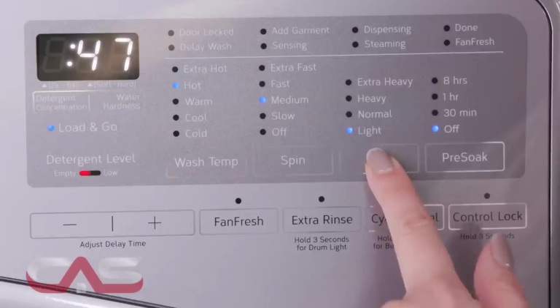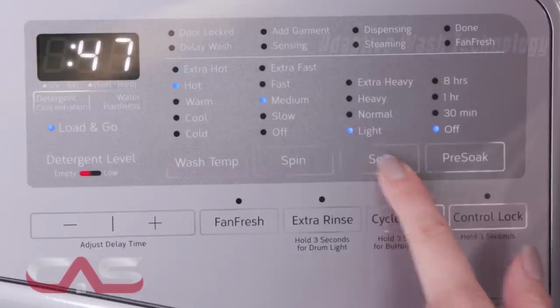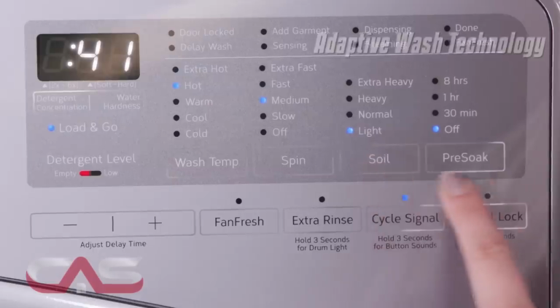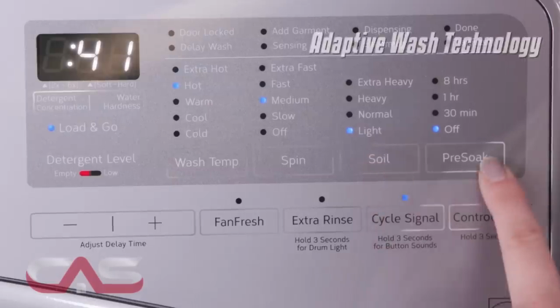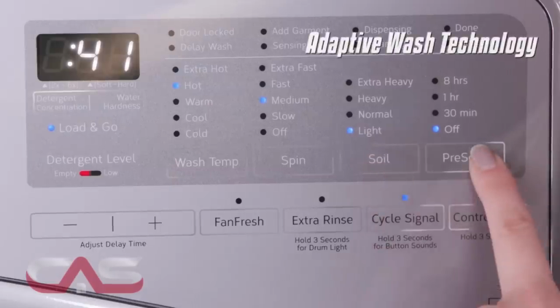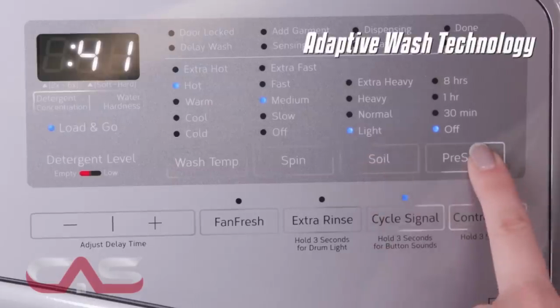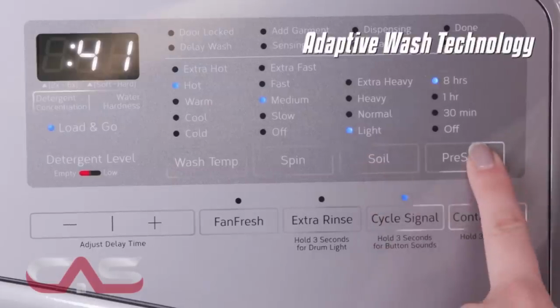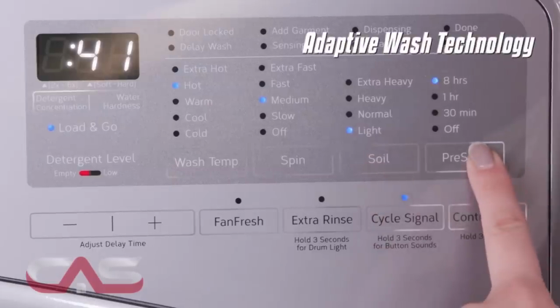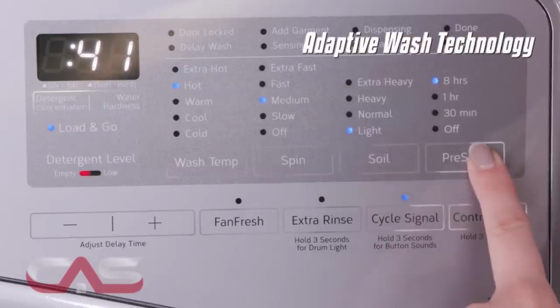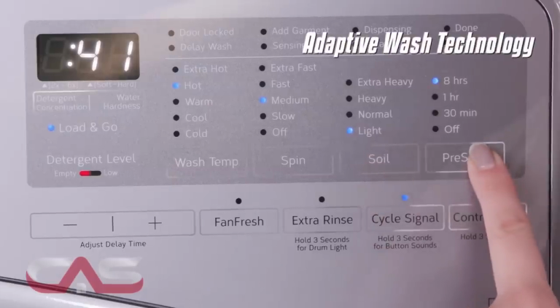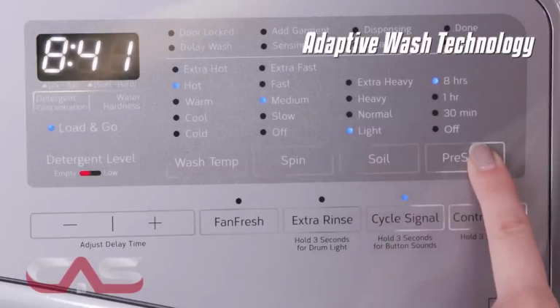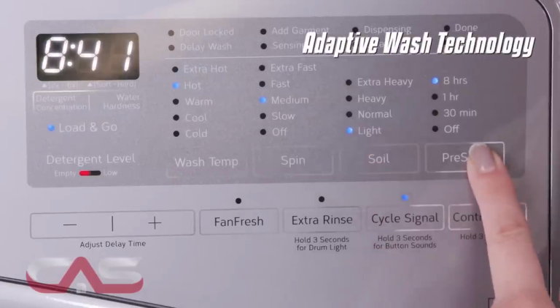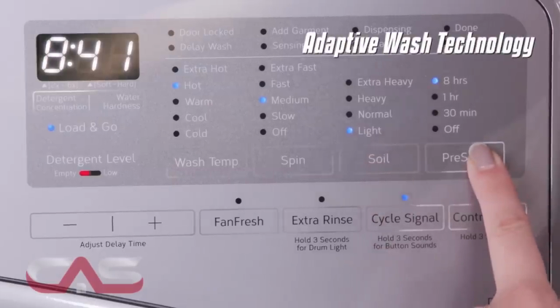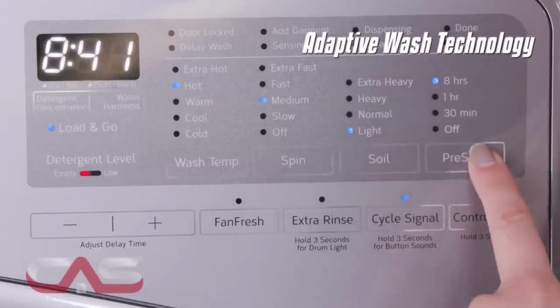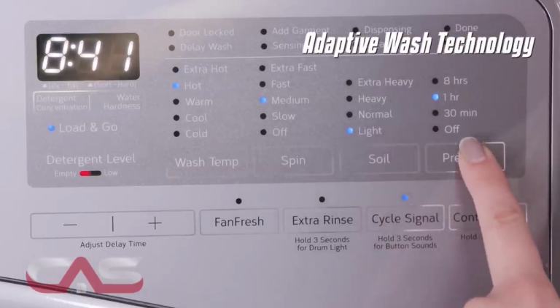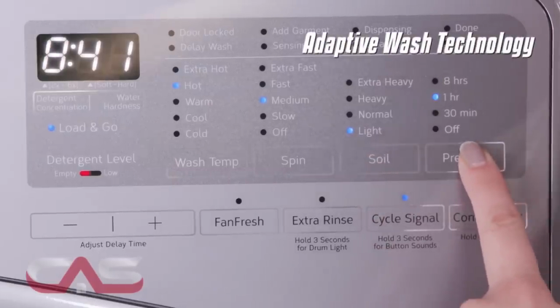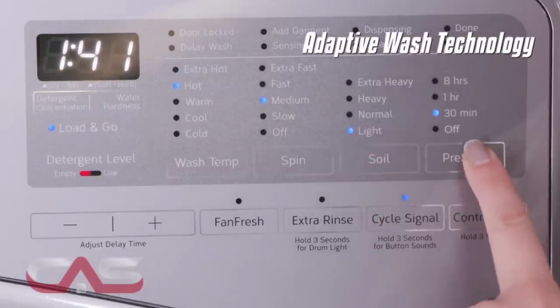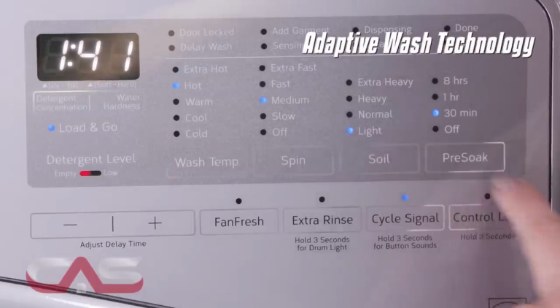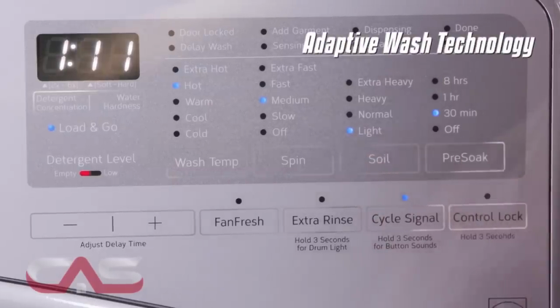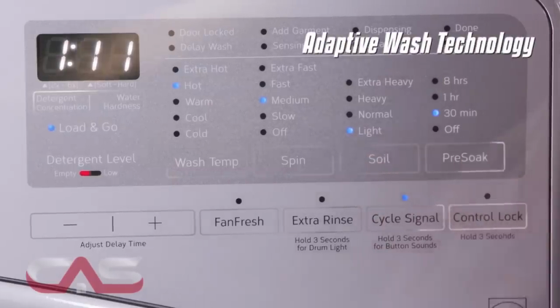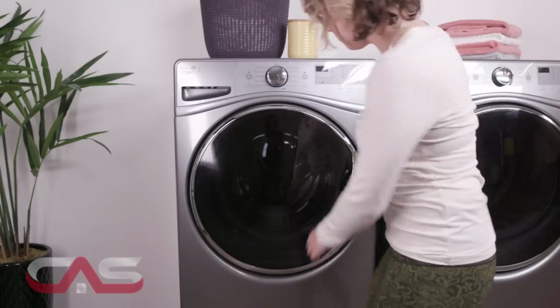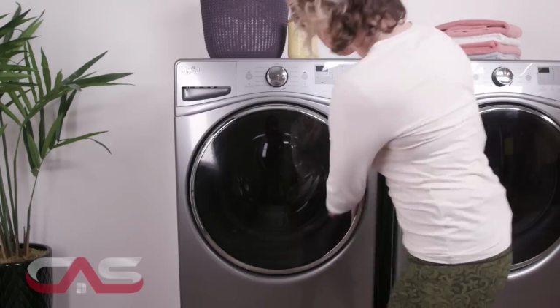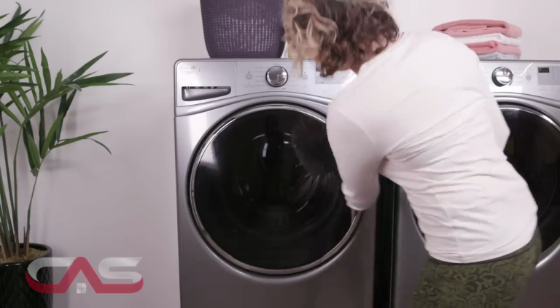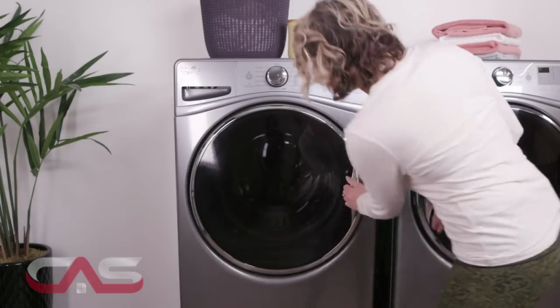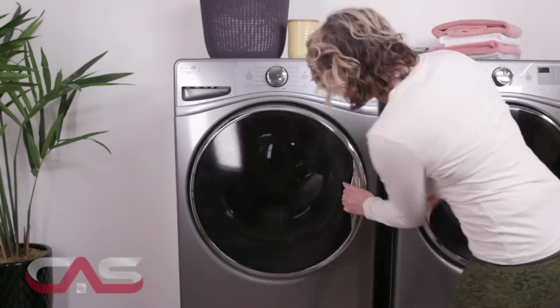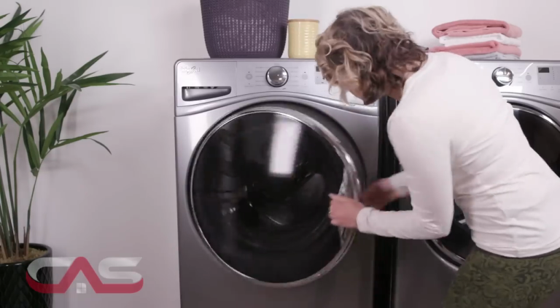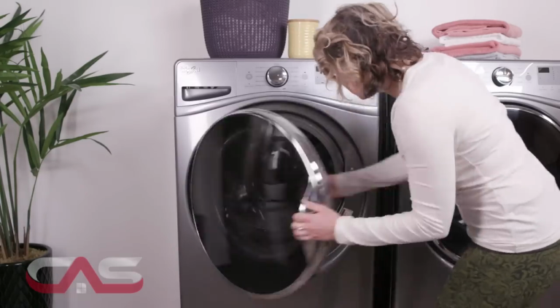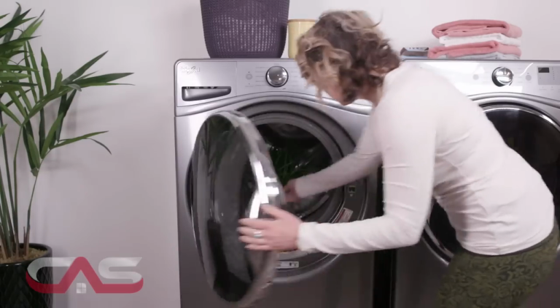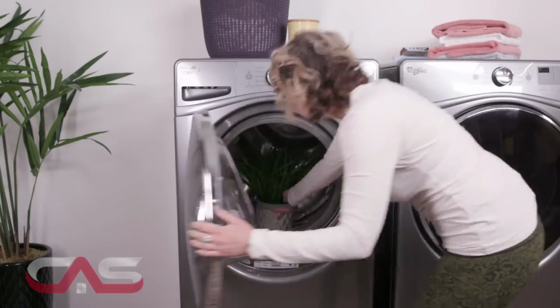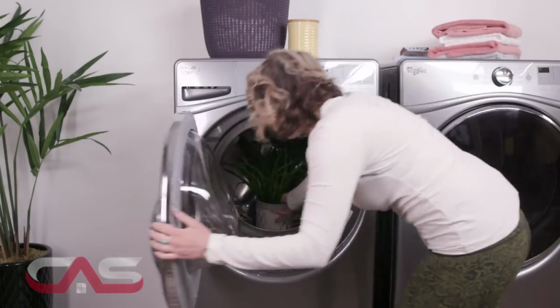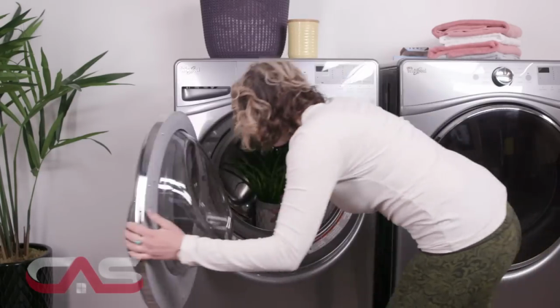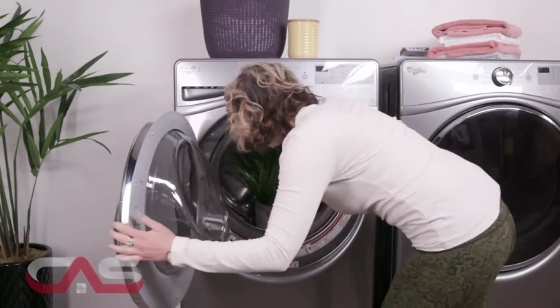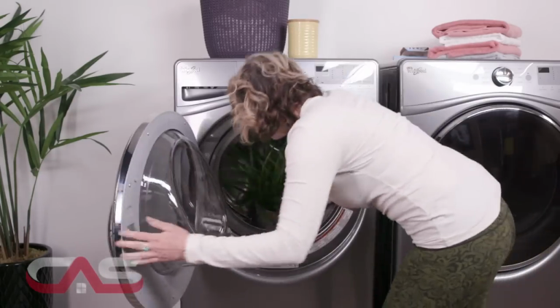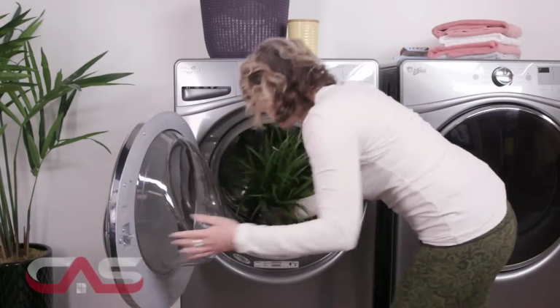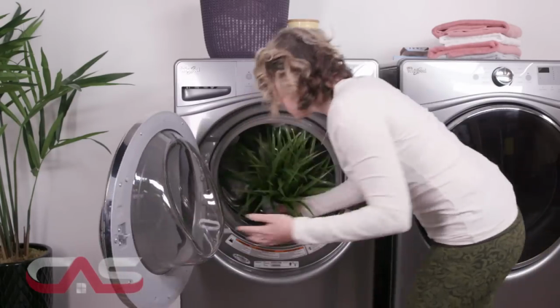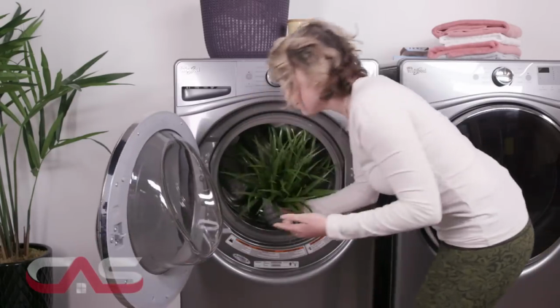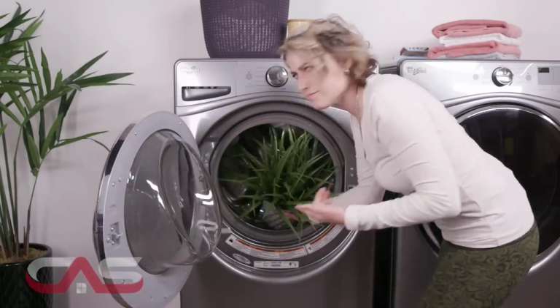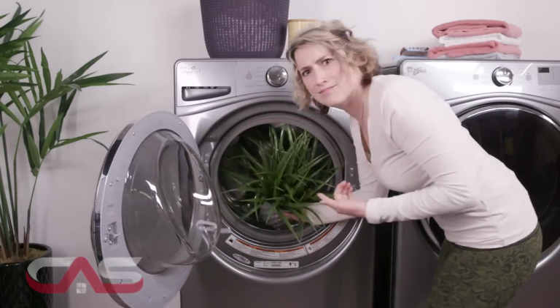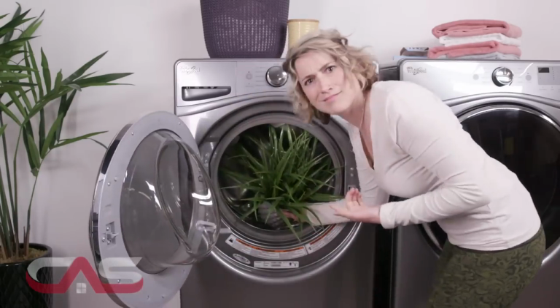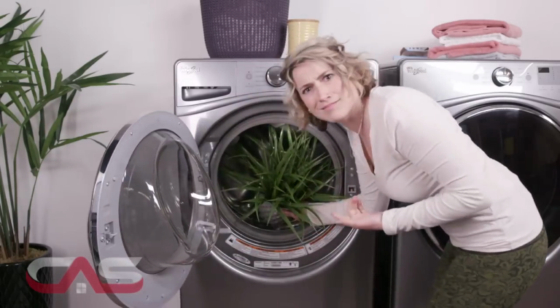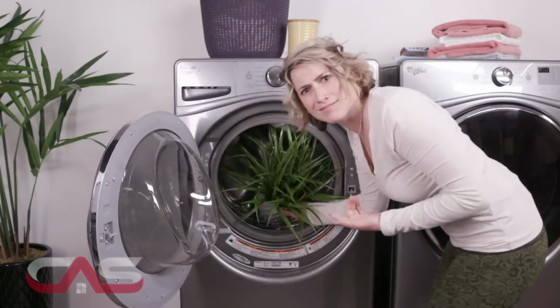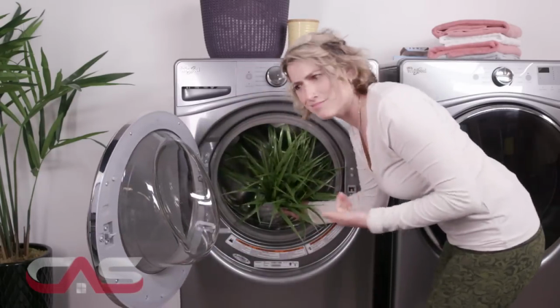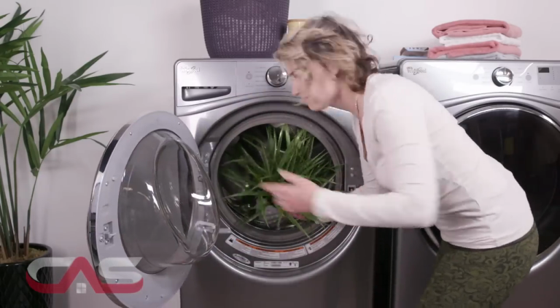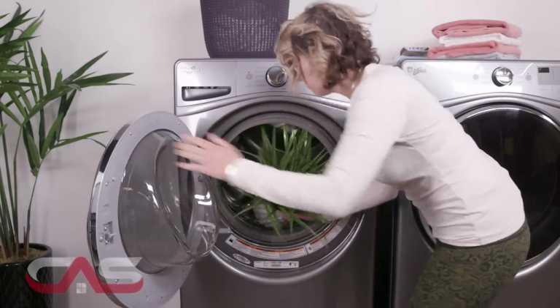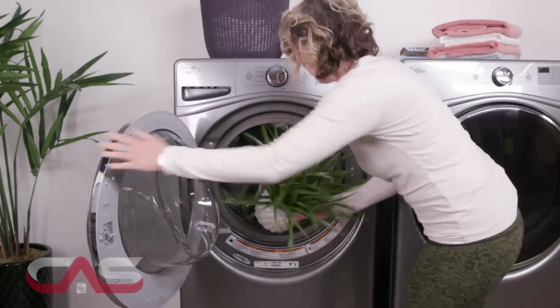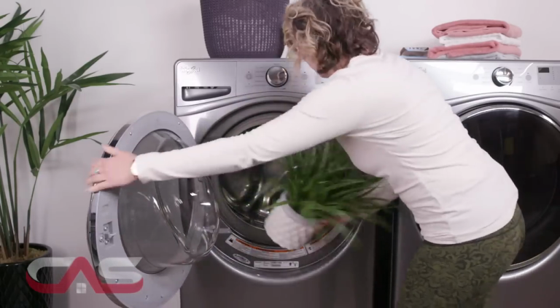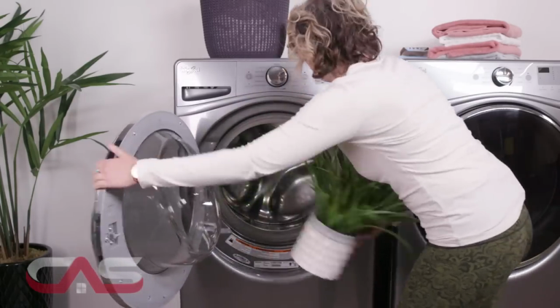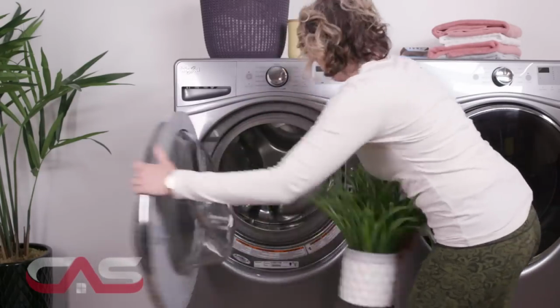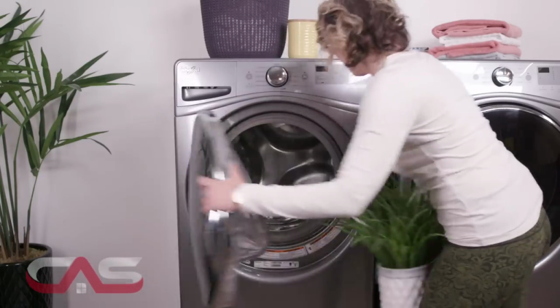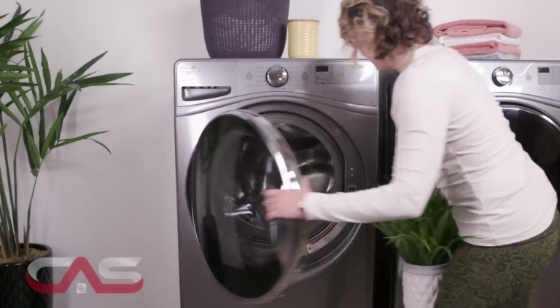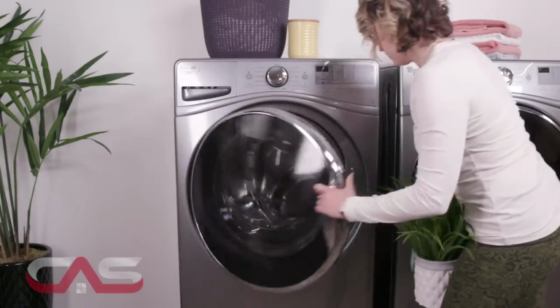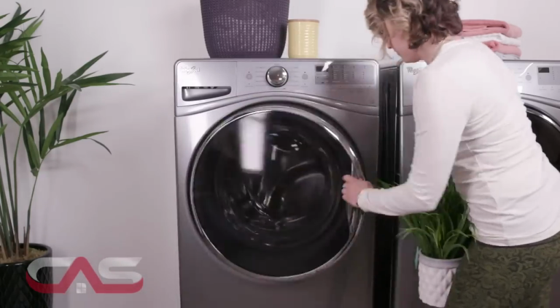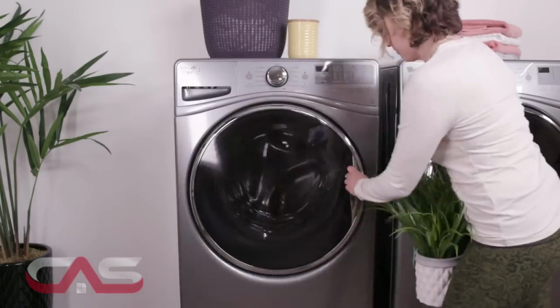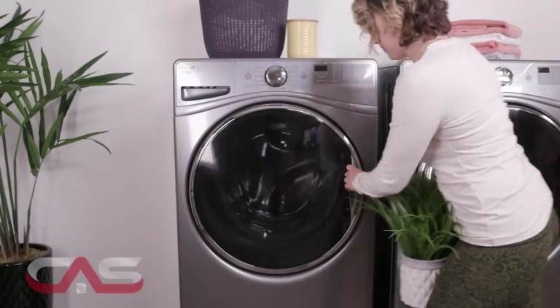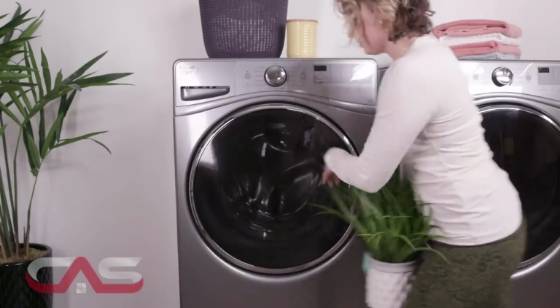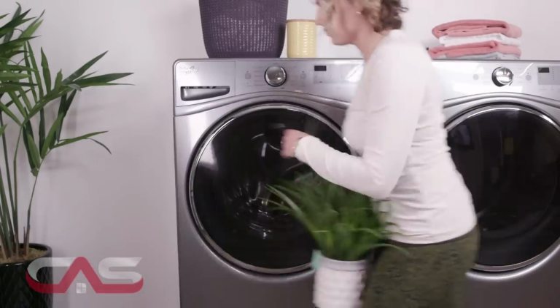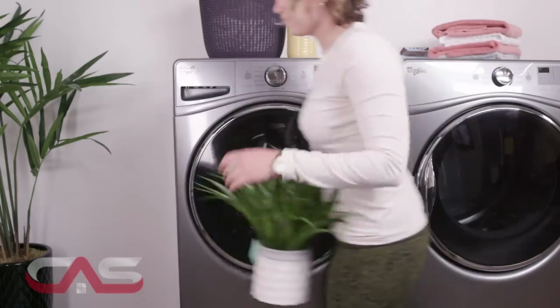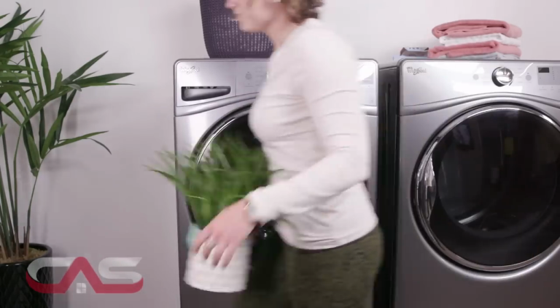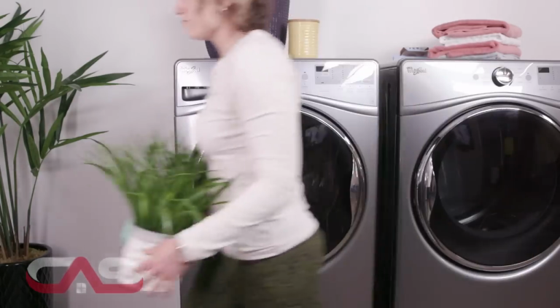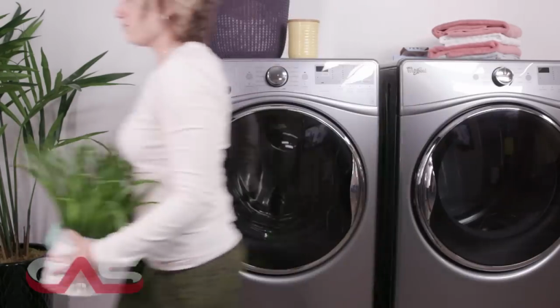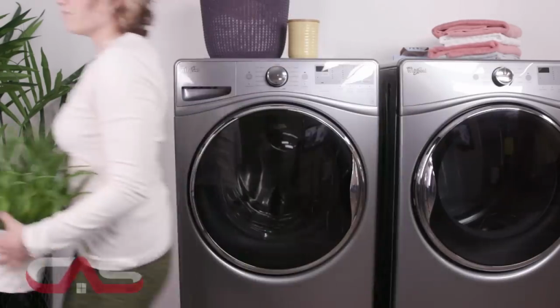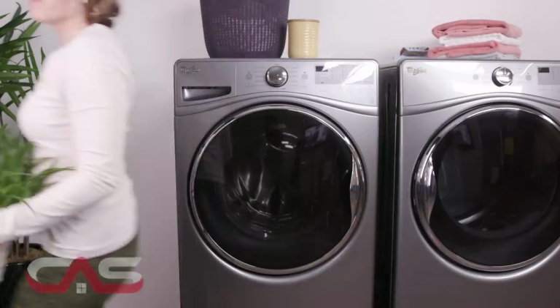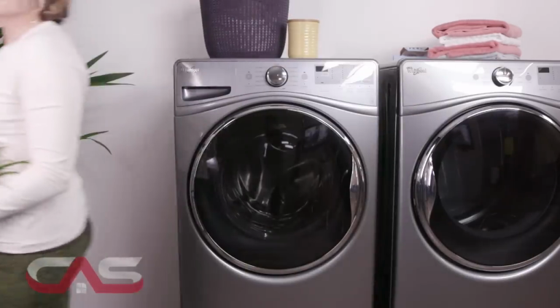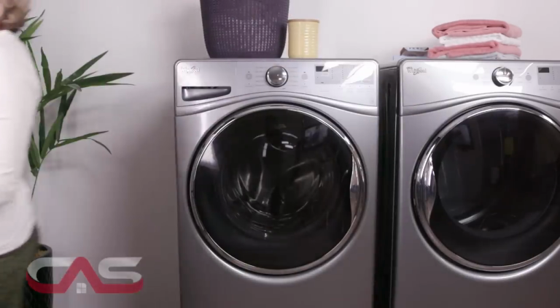And with adaptive wash technology, you can keep your clothes looking newer longer, with technology that senses and adapts wash actions, time, and temperature.